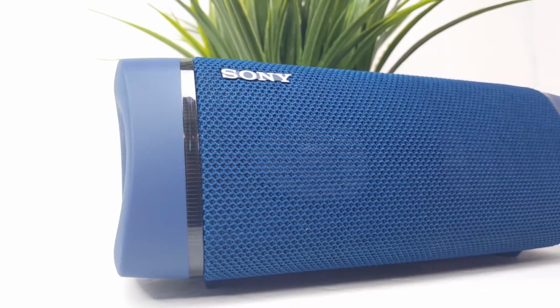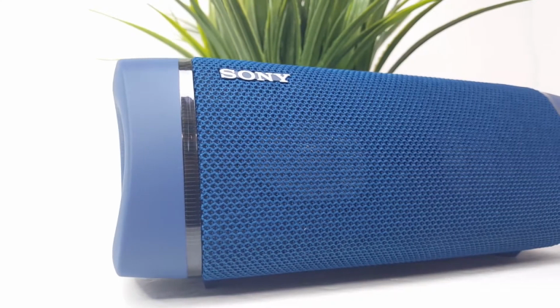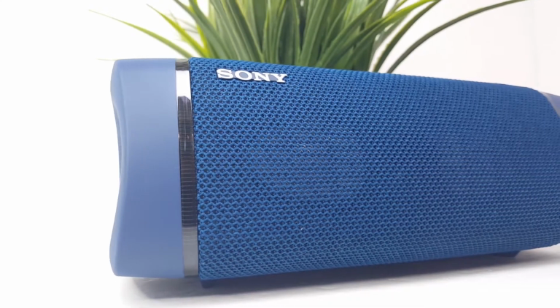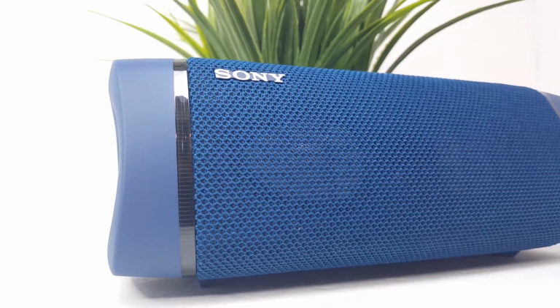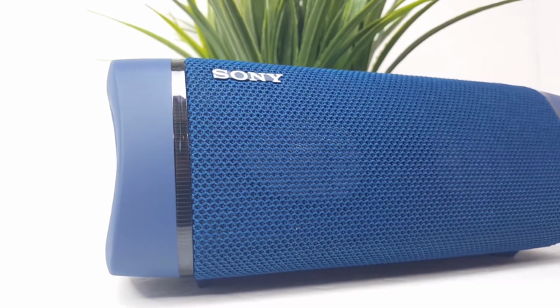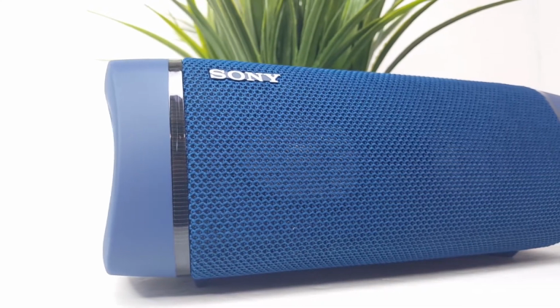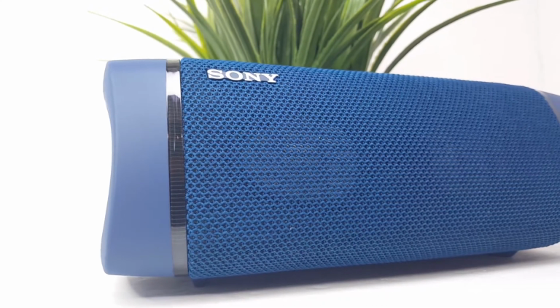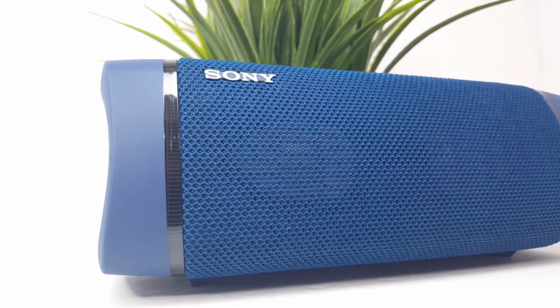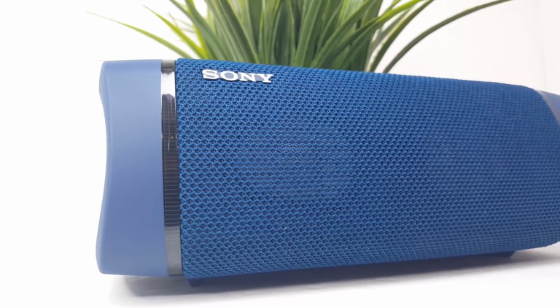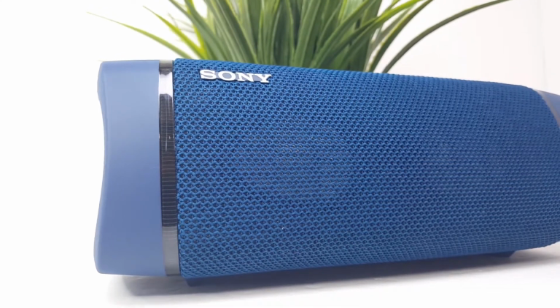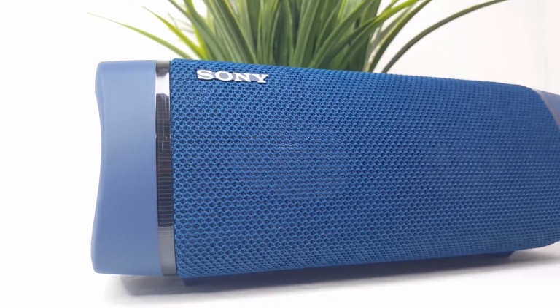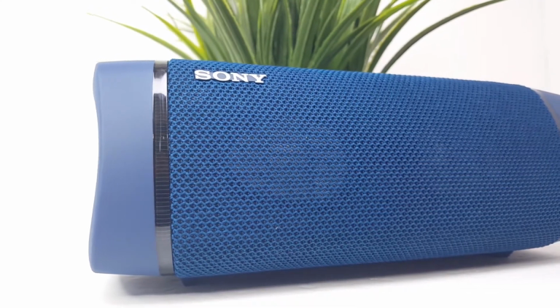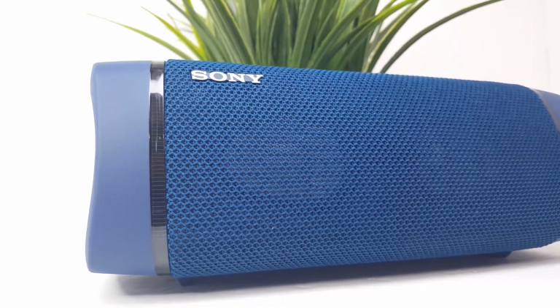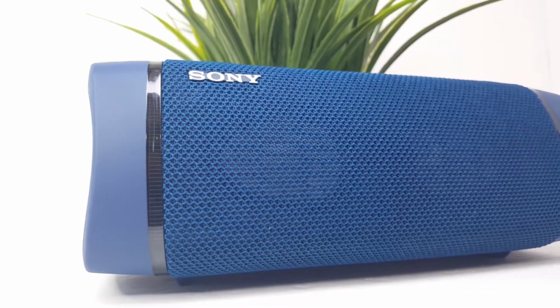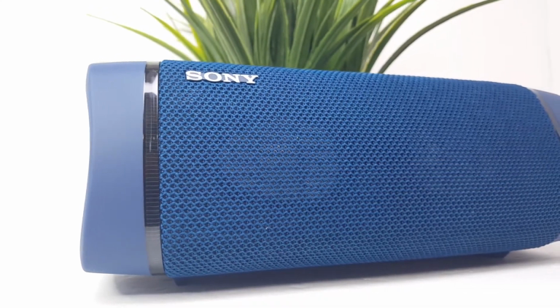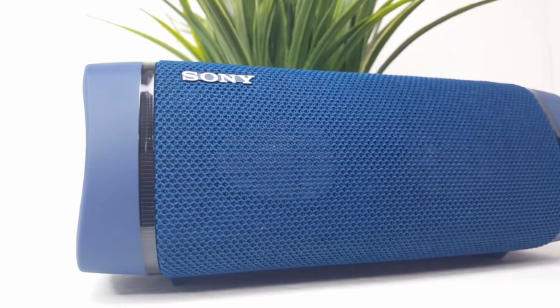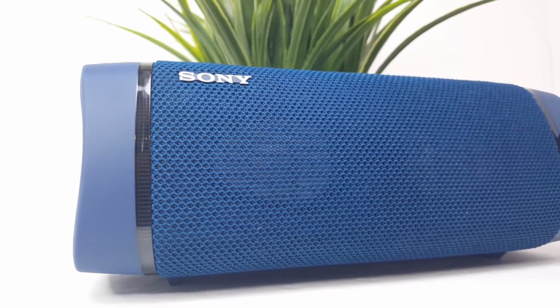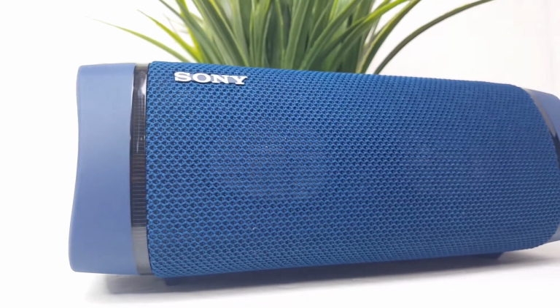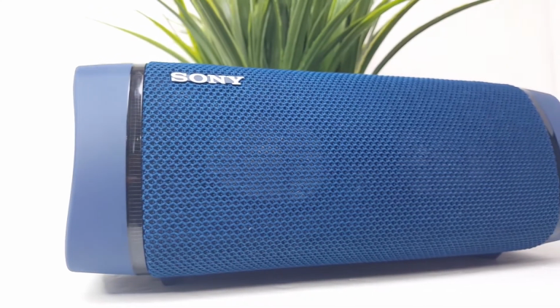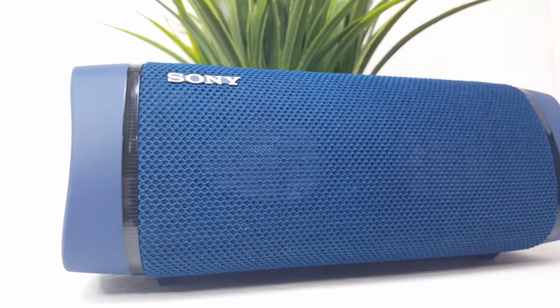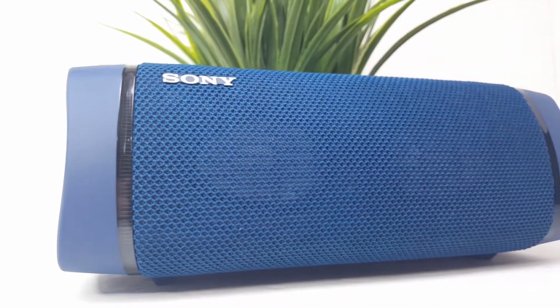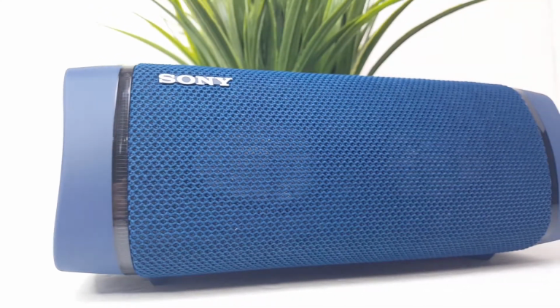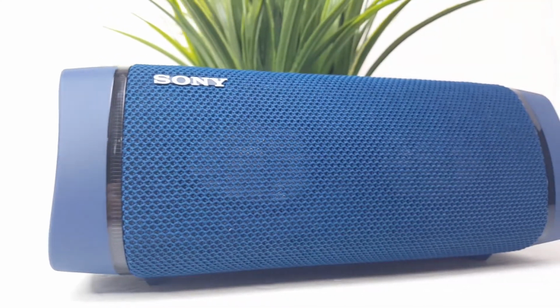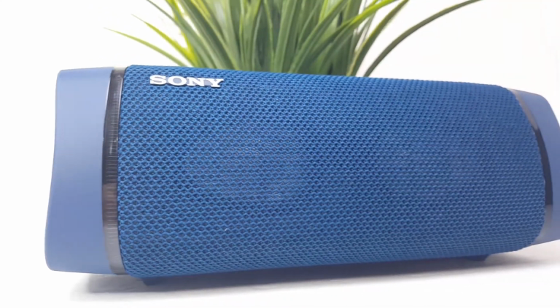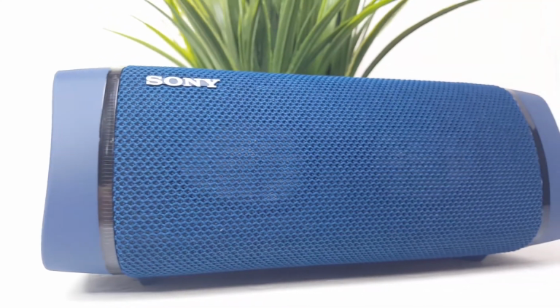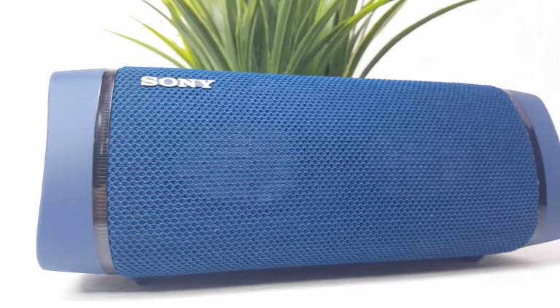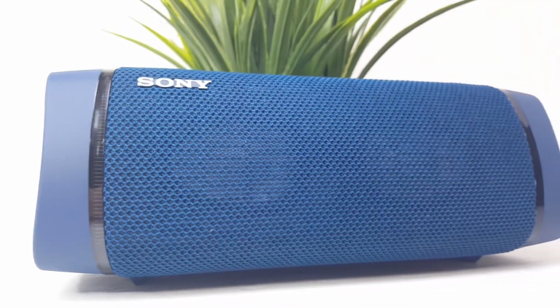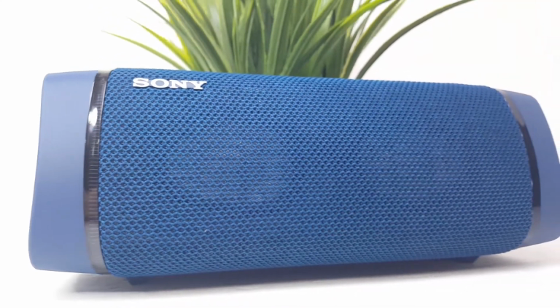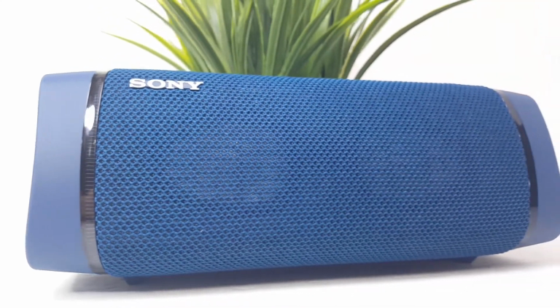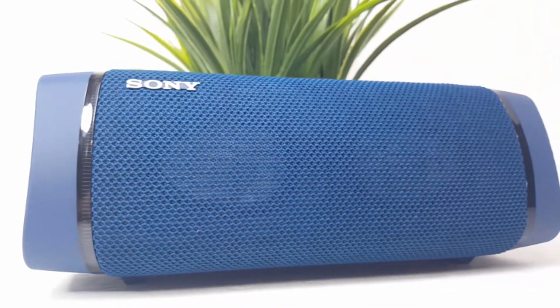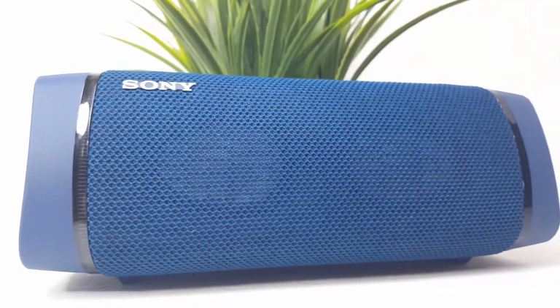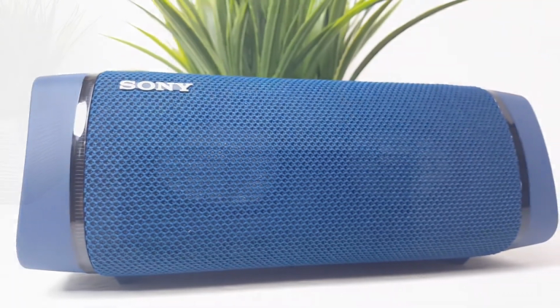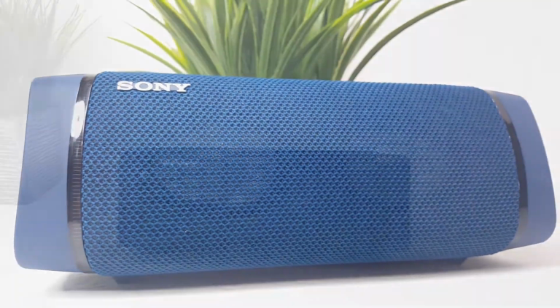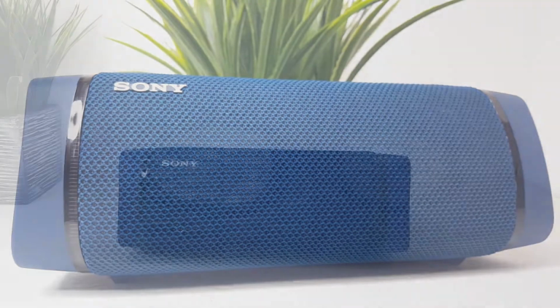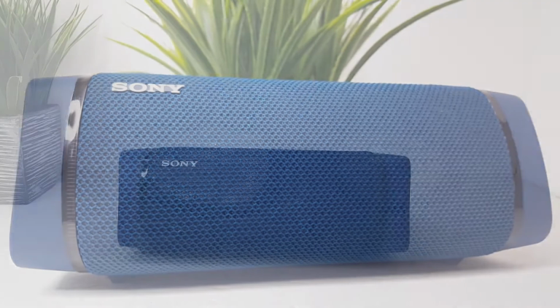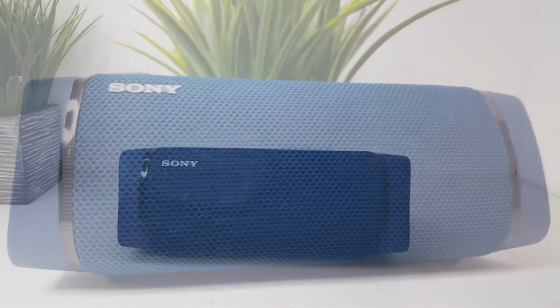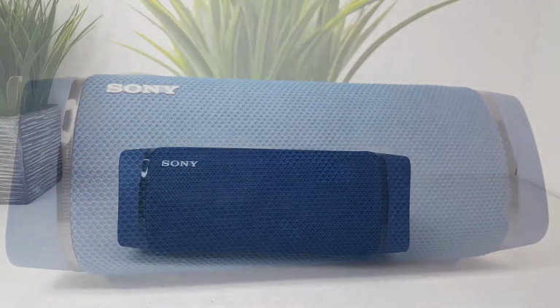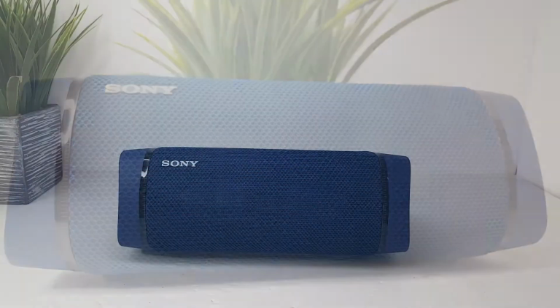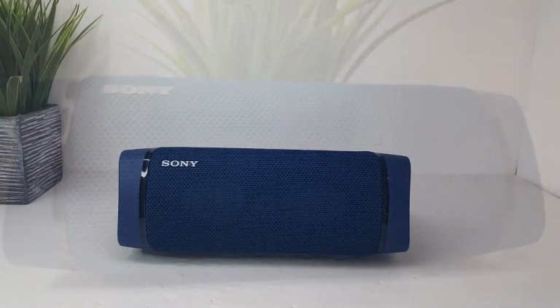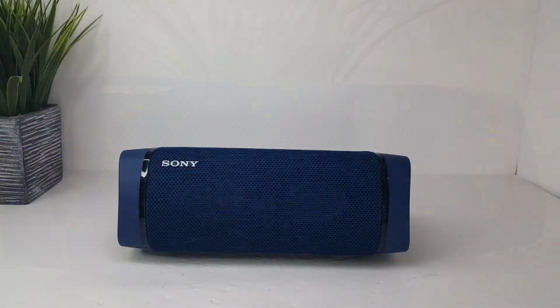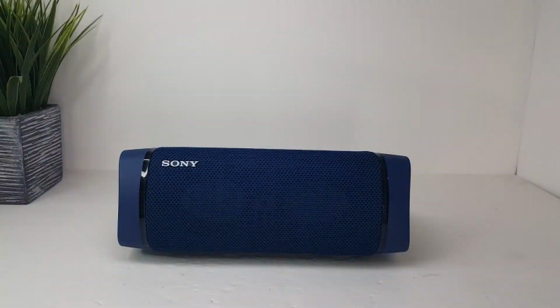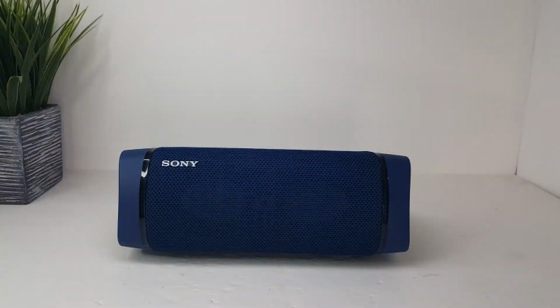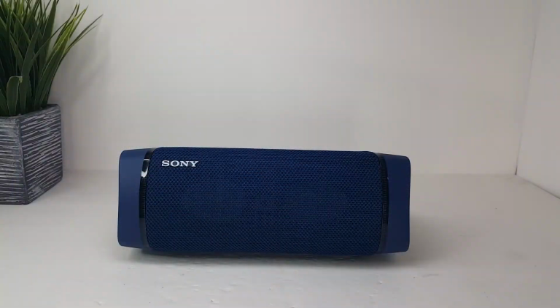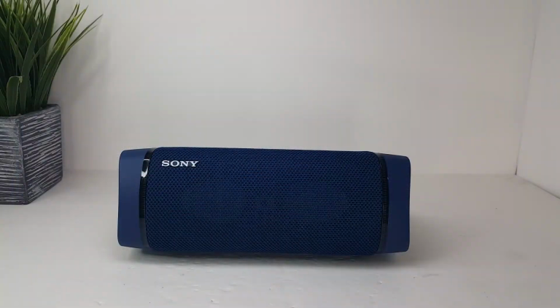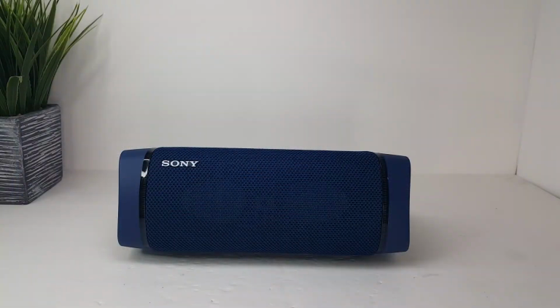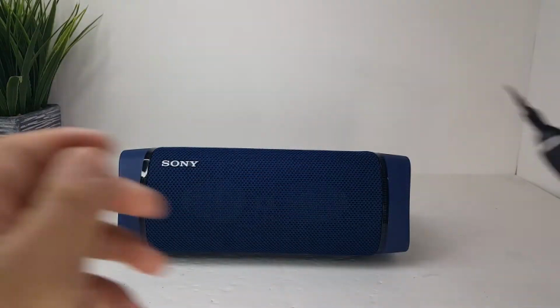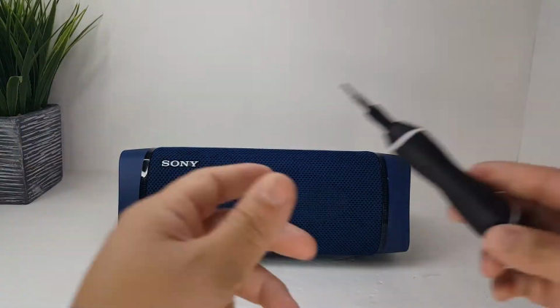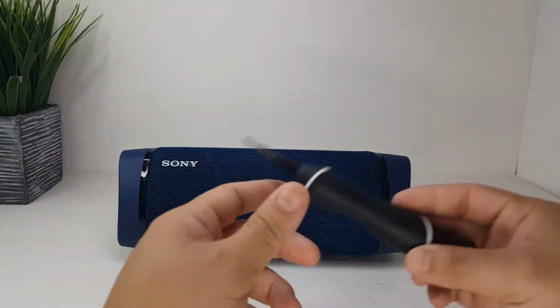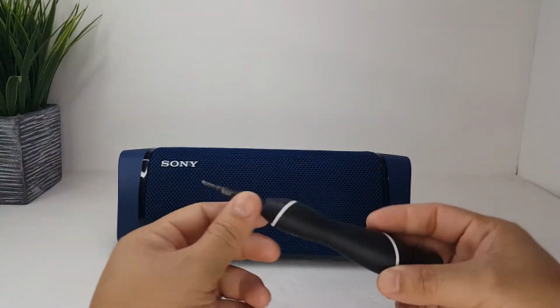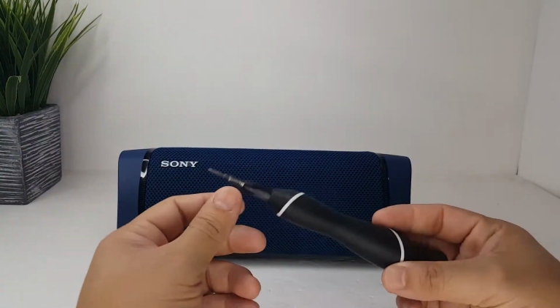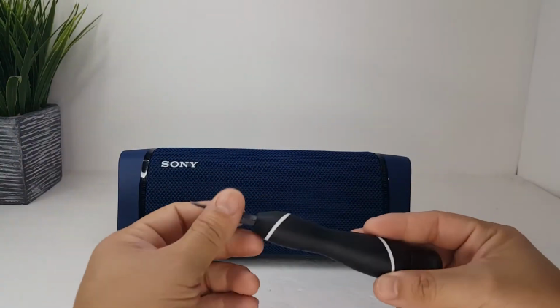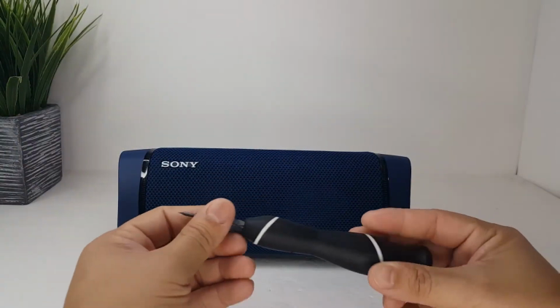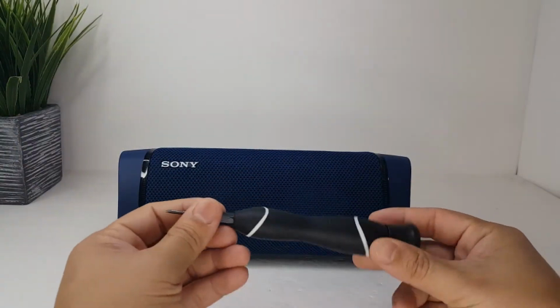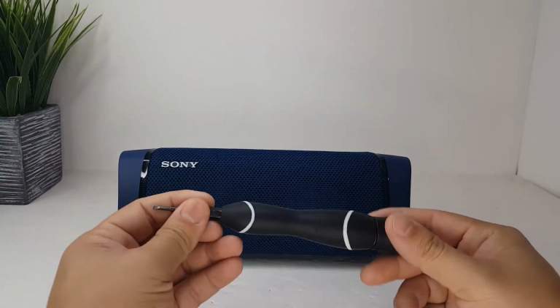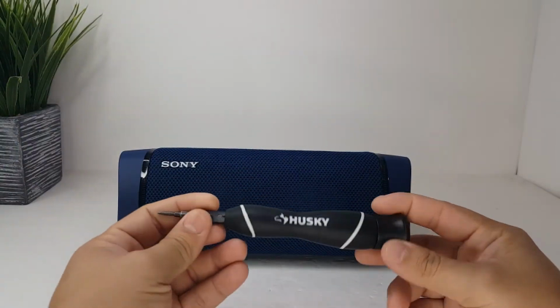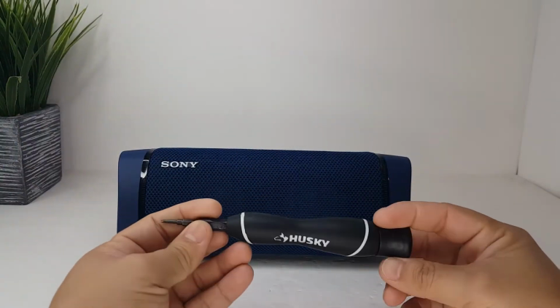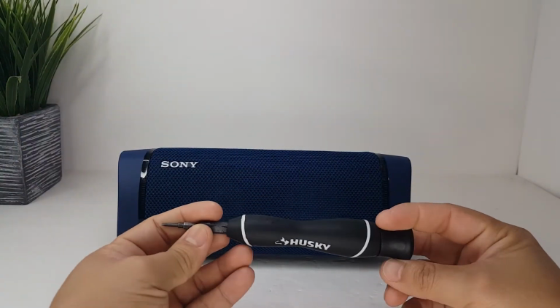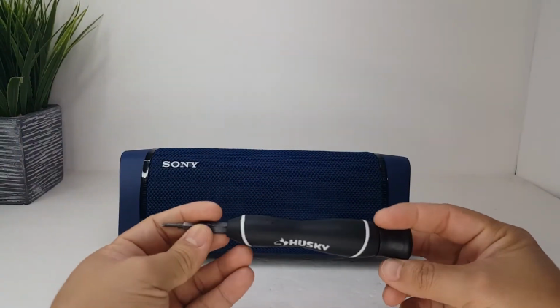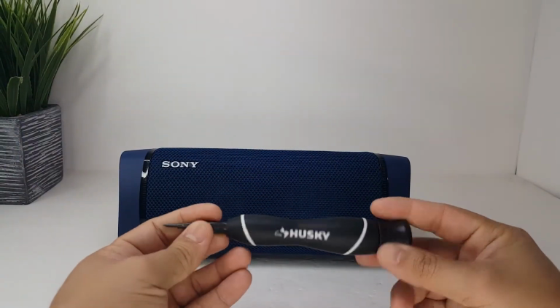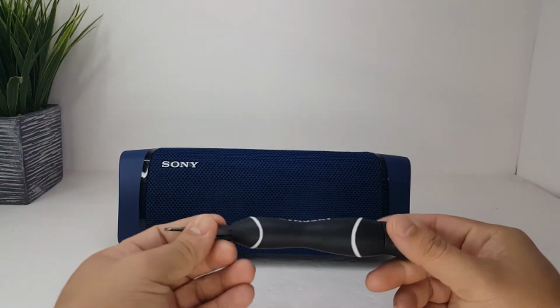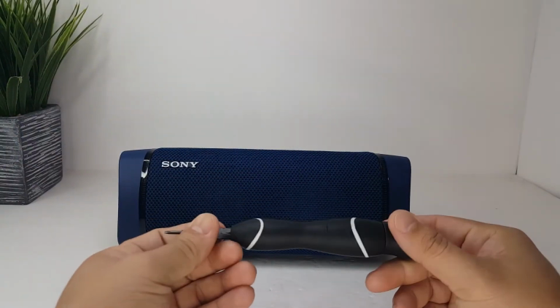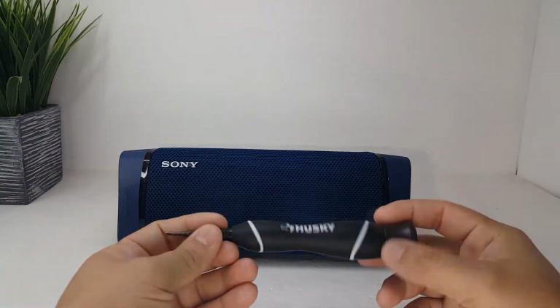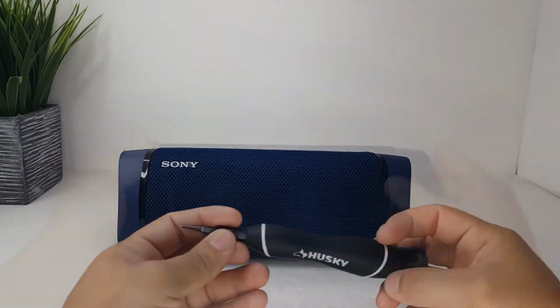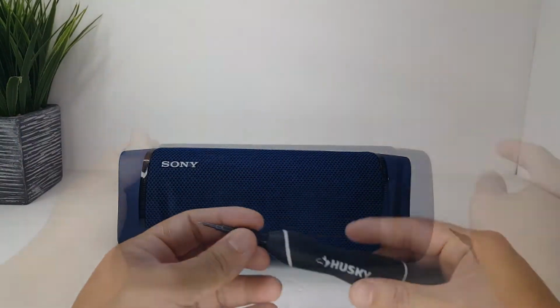Welcome back everyone! Today we will be tearing up part of the Sony XB-33. As usual, I will be using my Handy Dandy Husky precision tool.